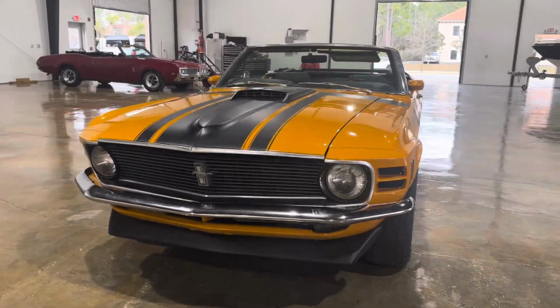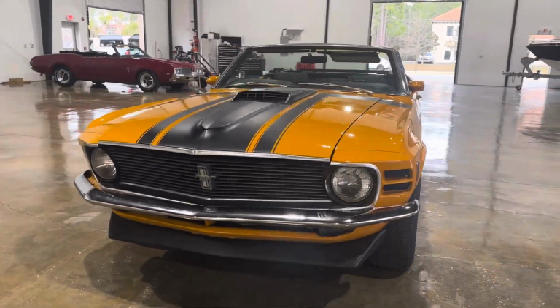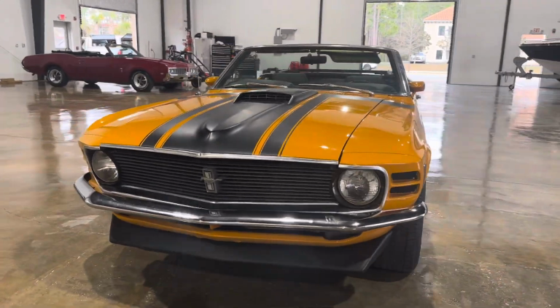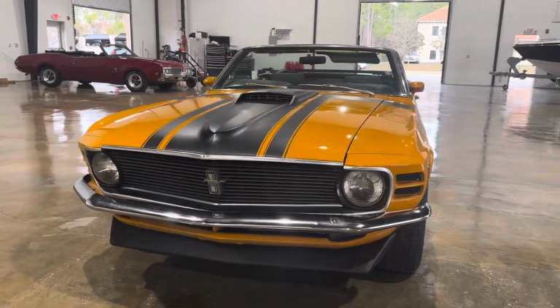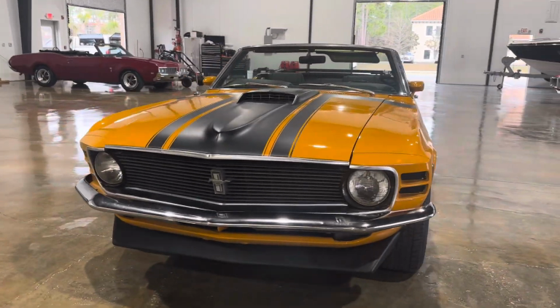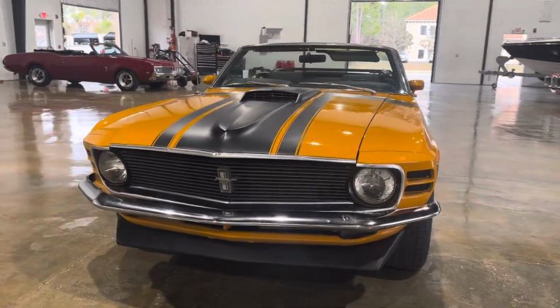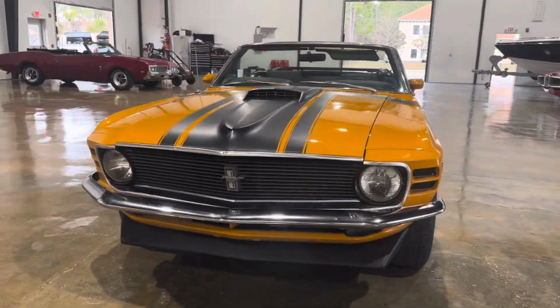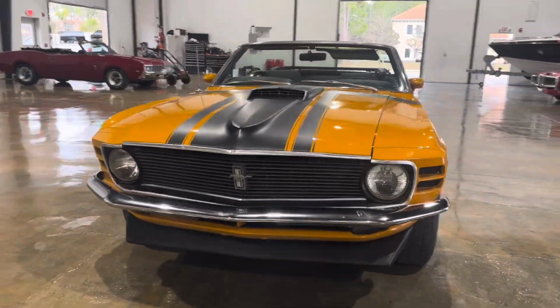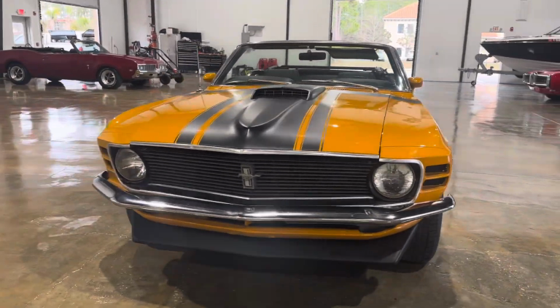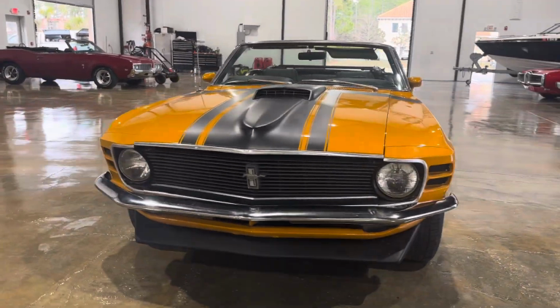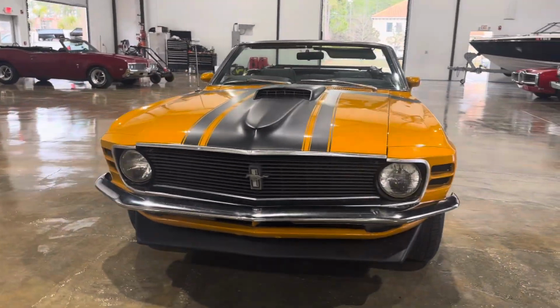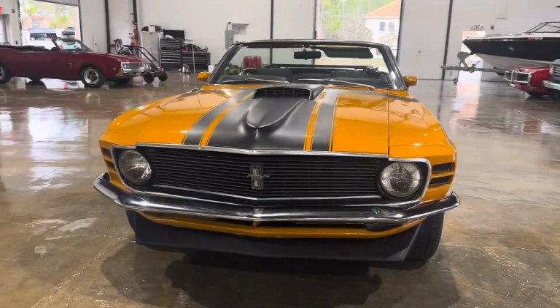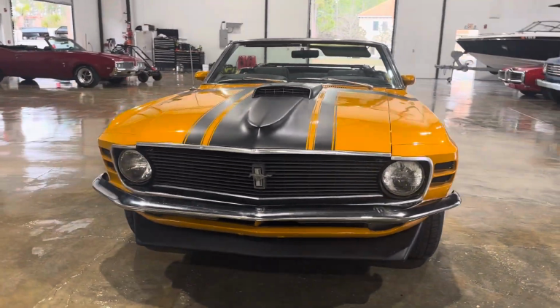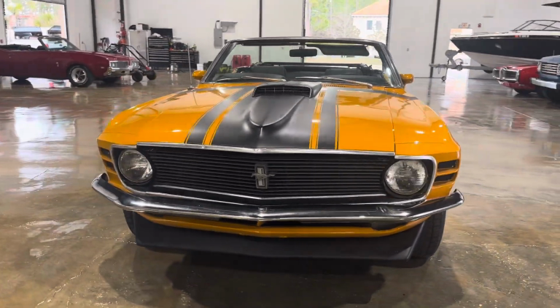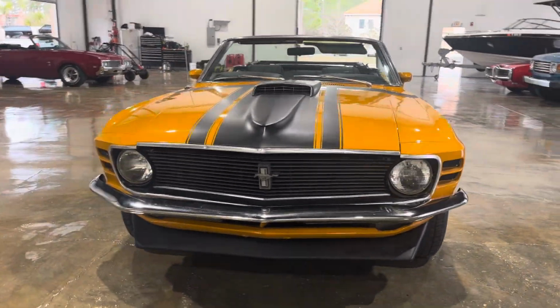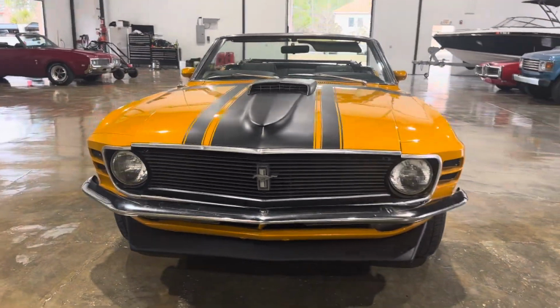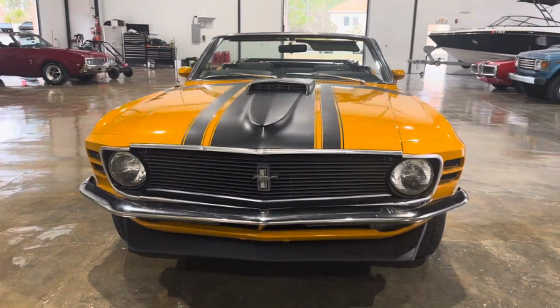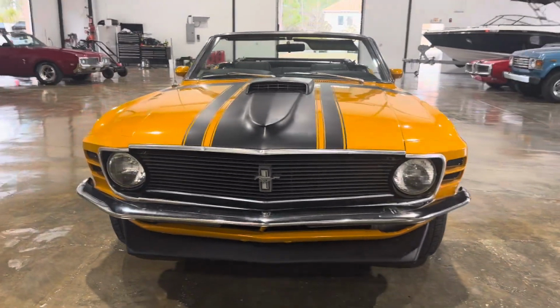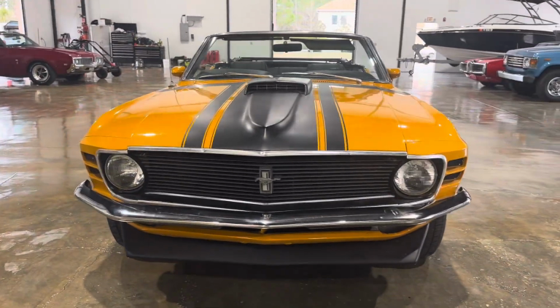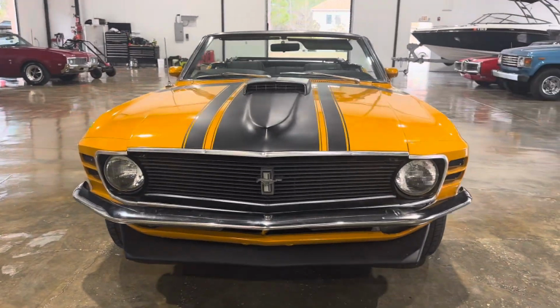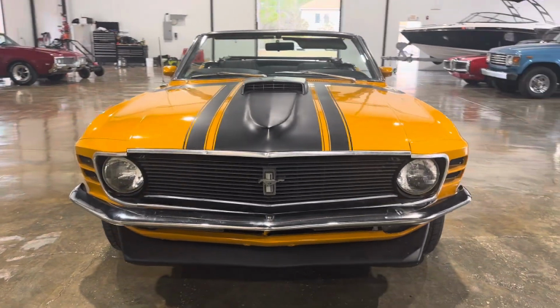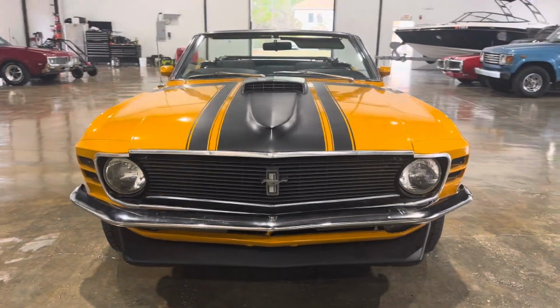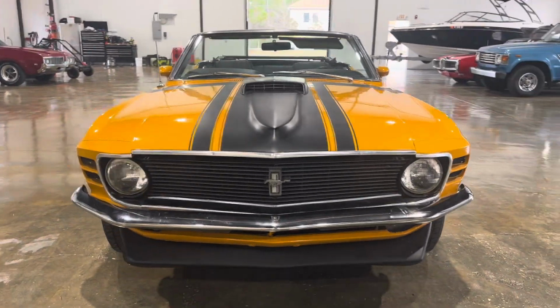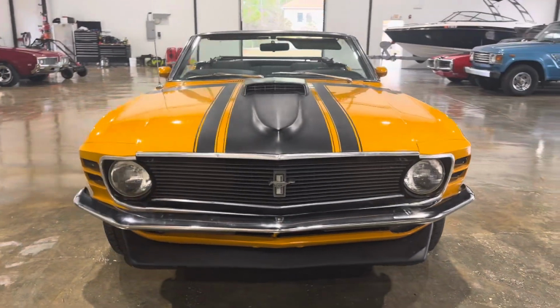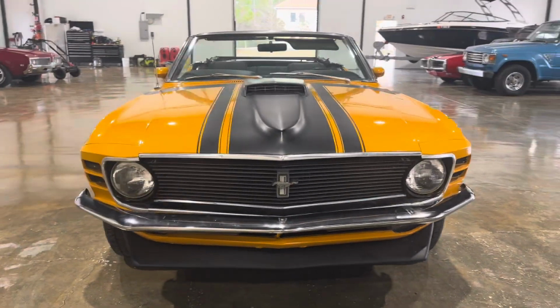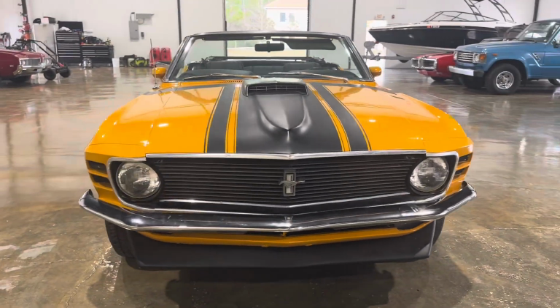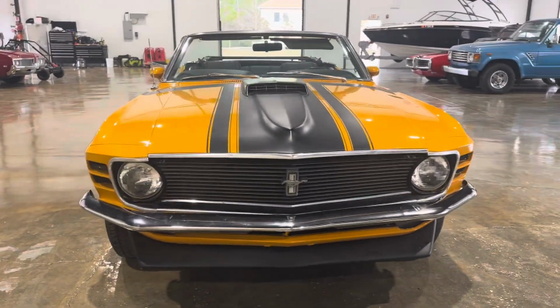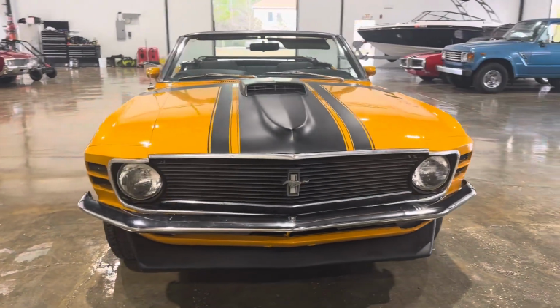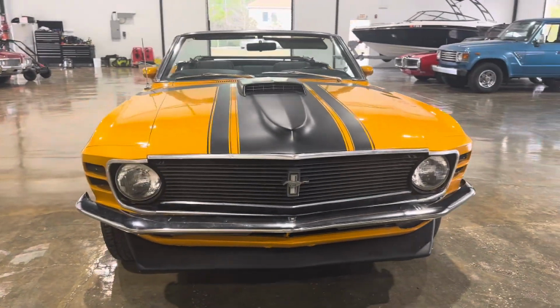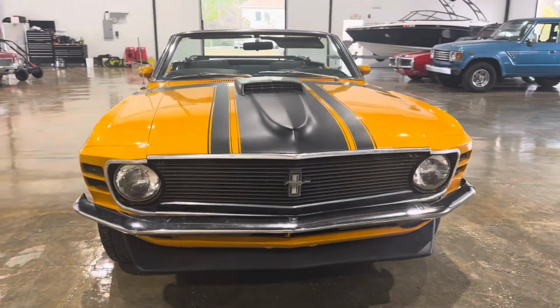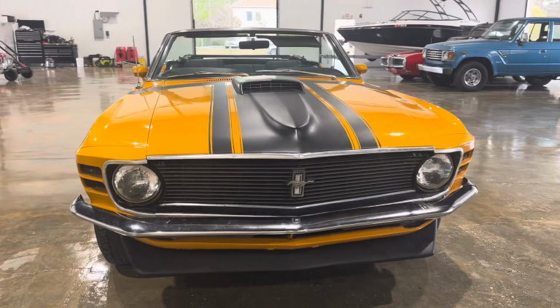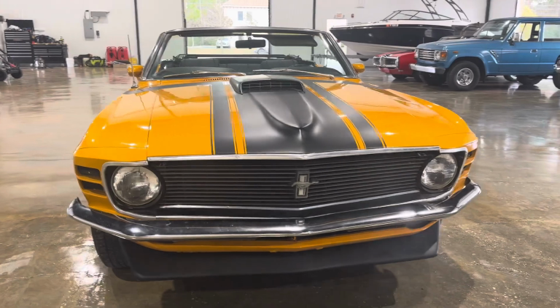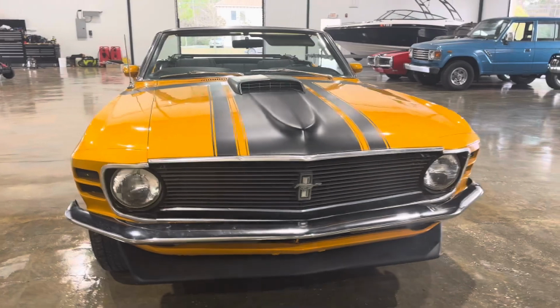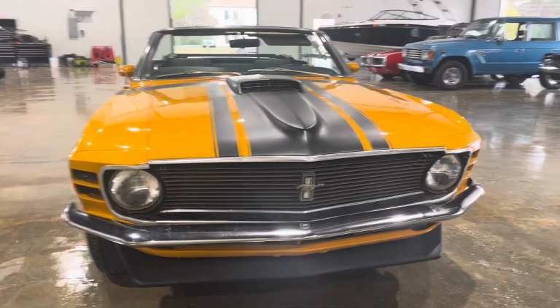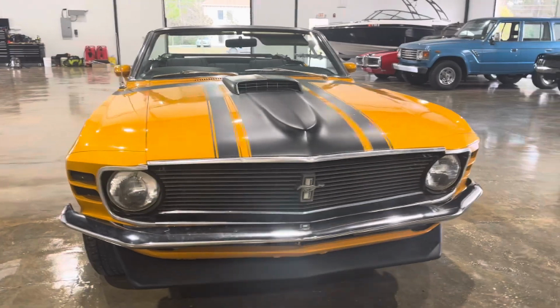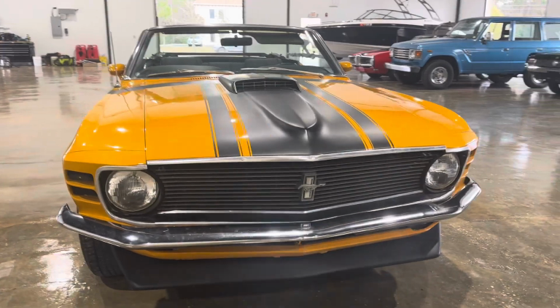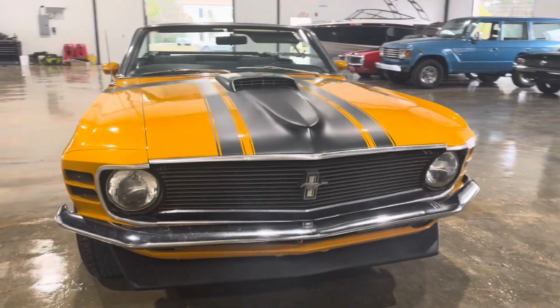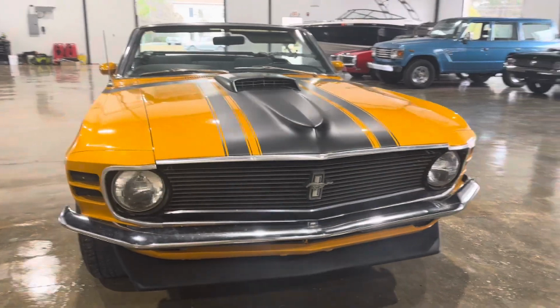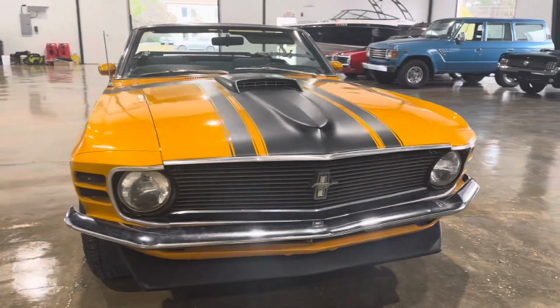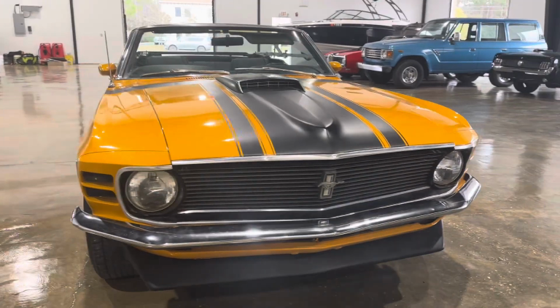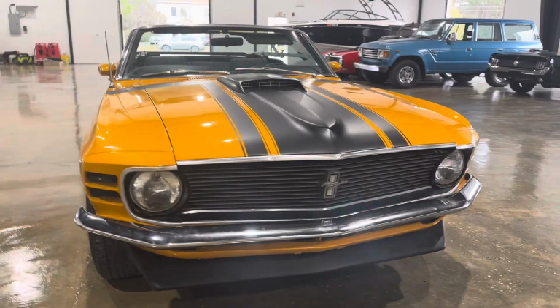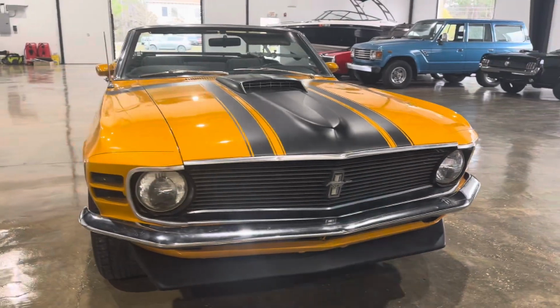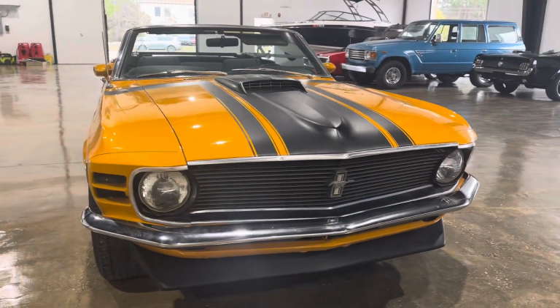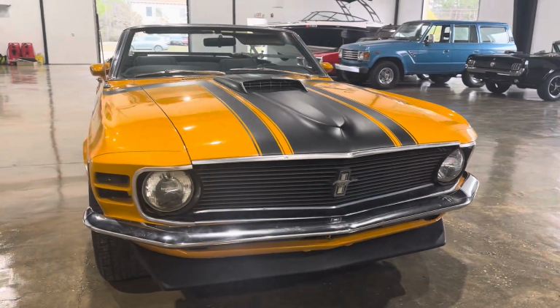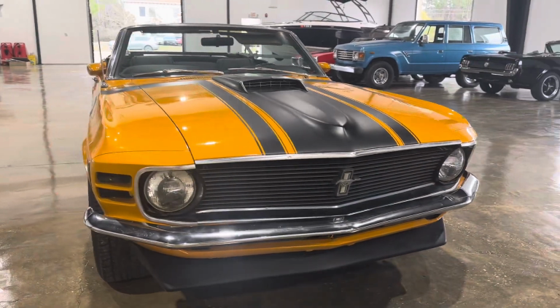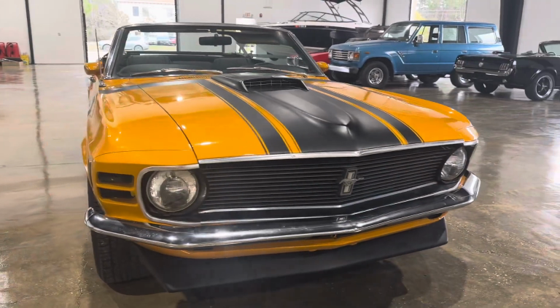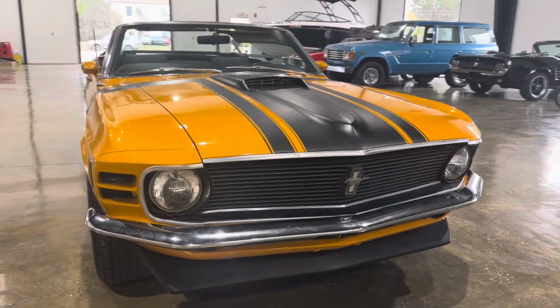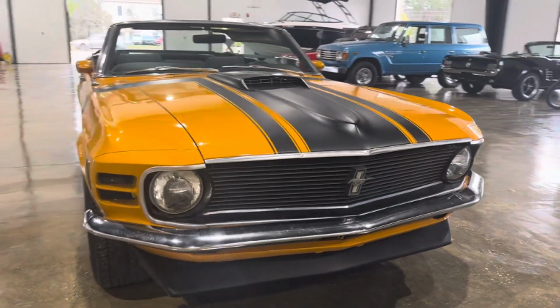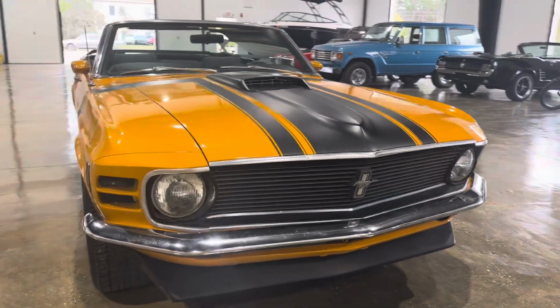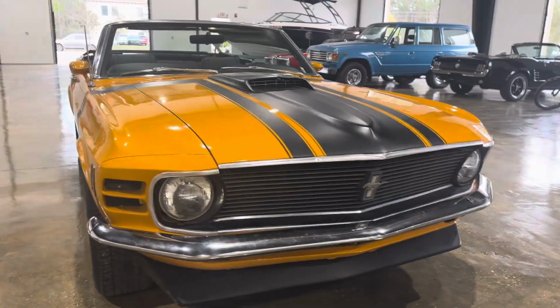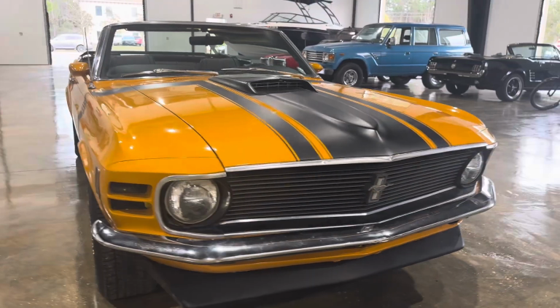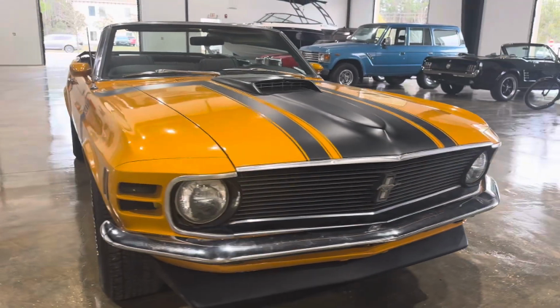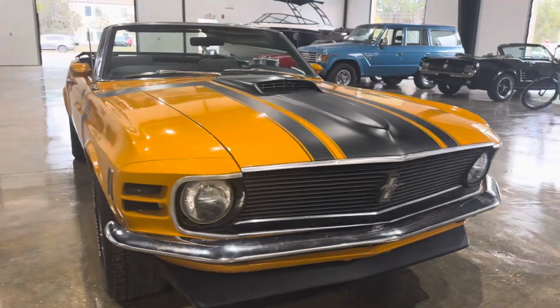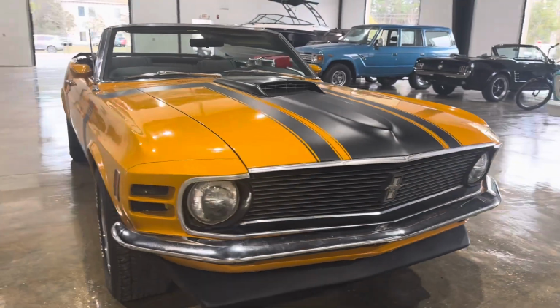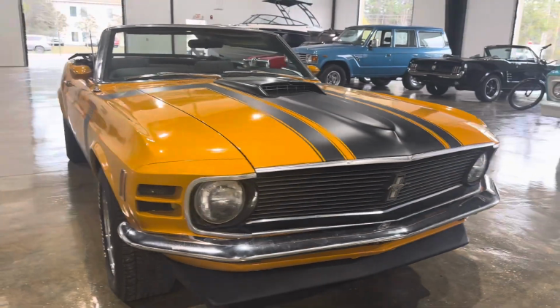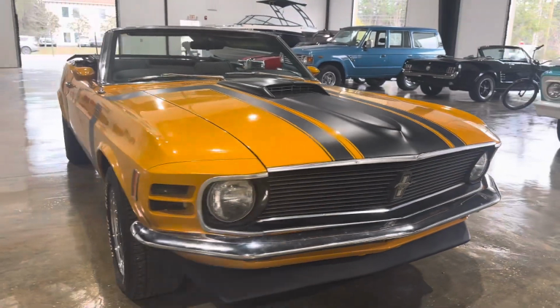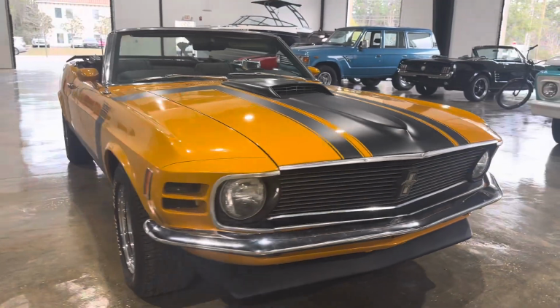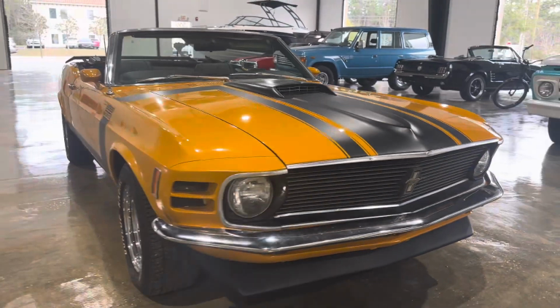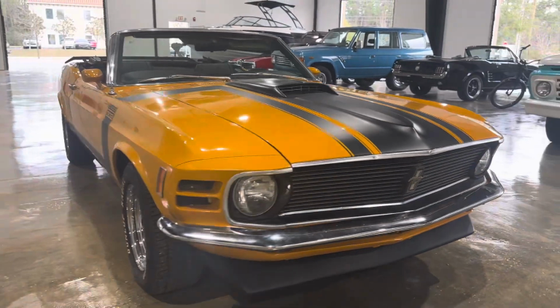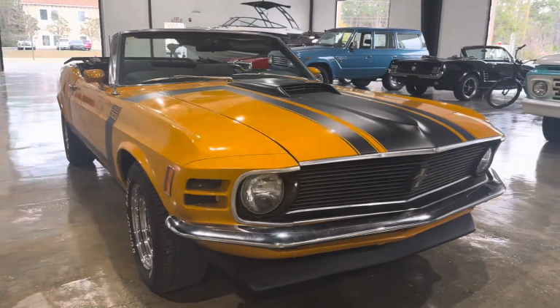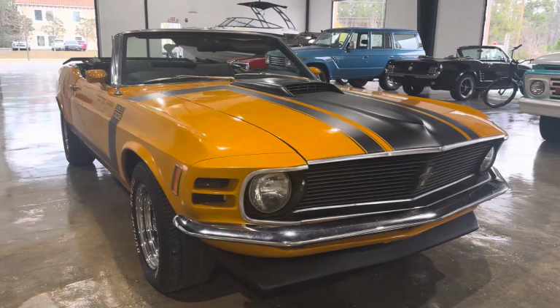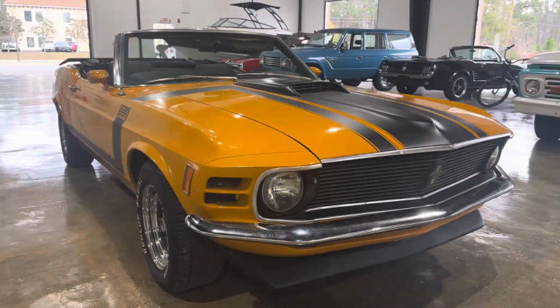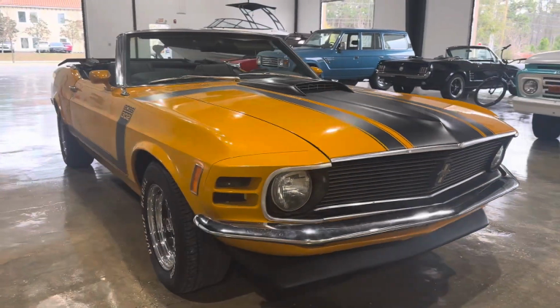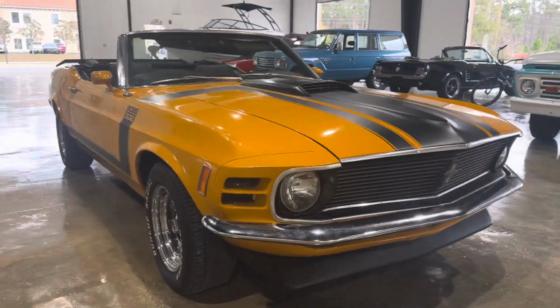It does have a 302 V8 in it, with power steering as well as power brakes.